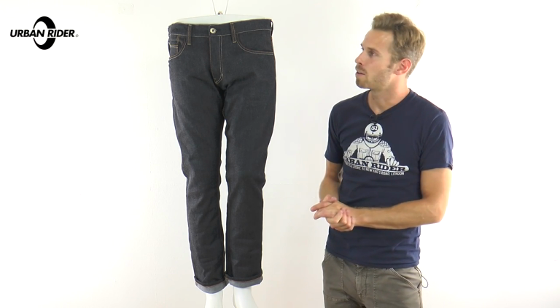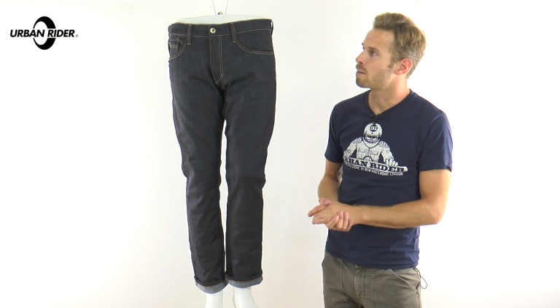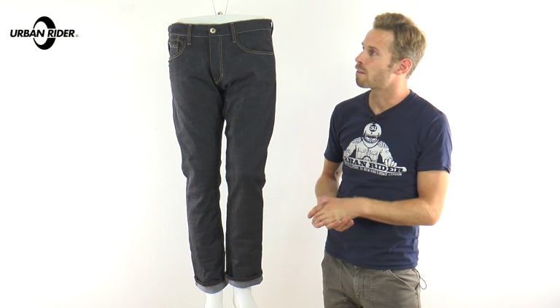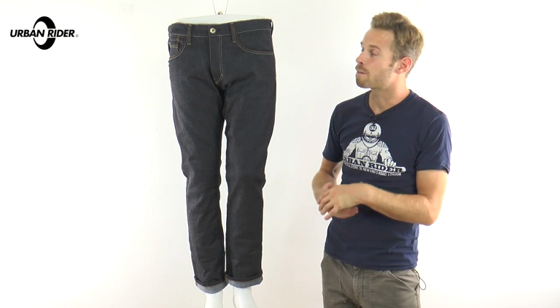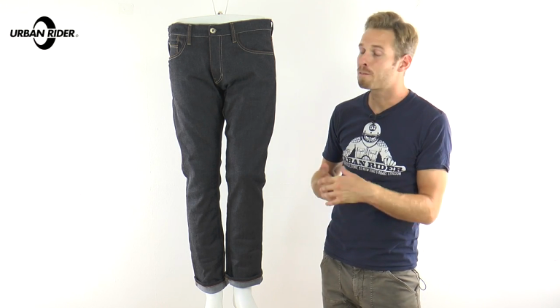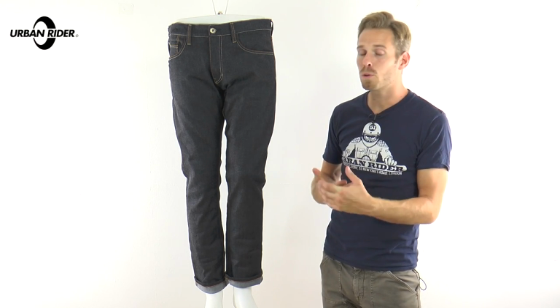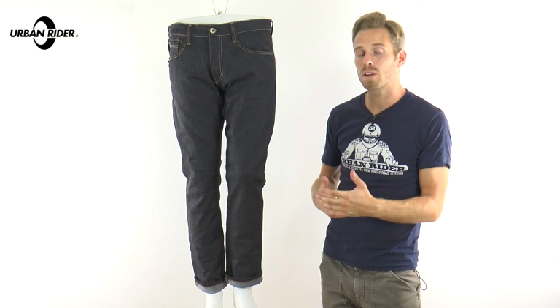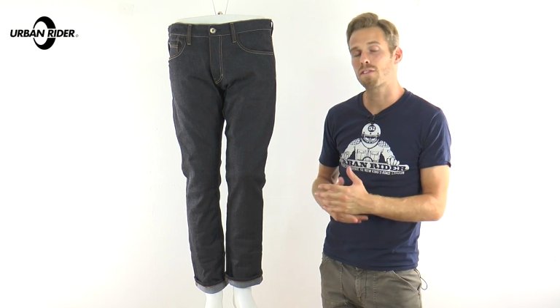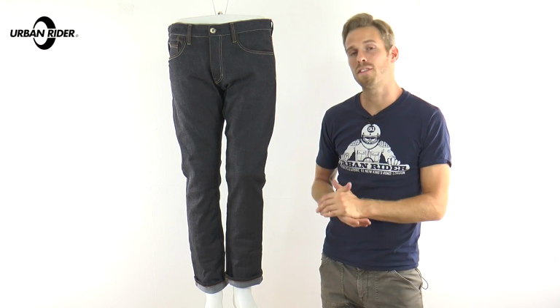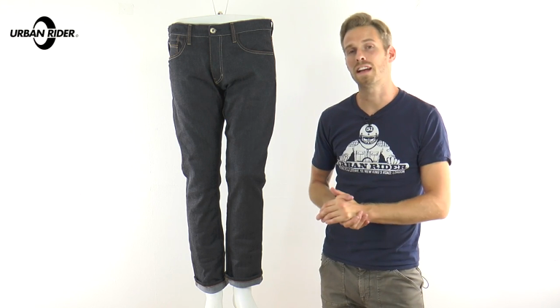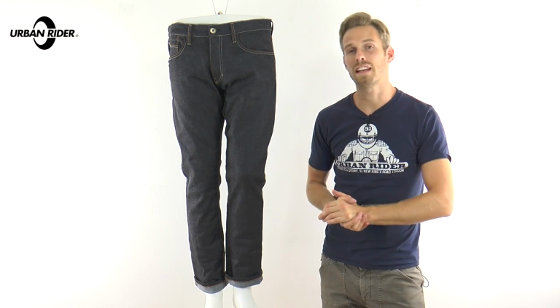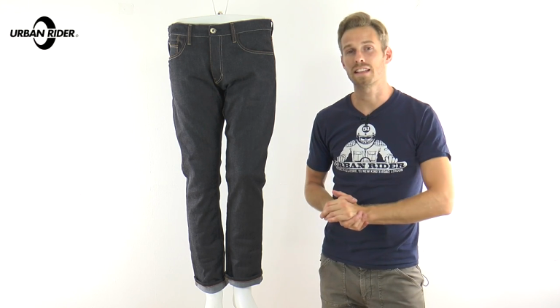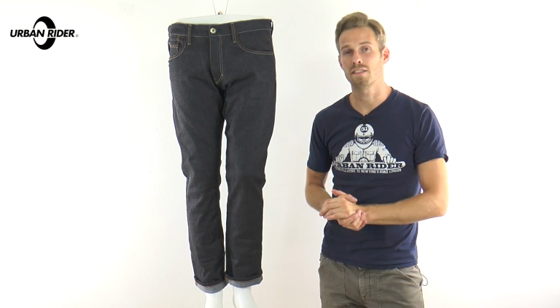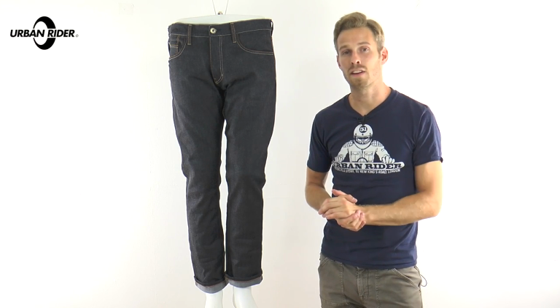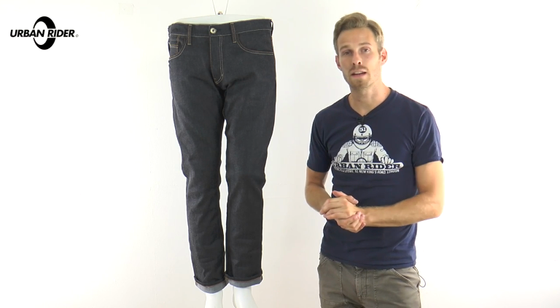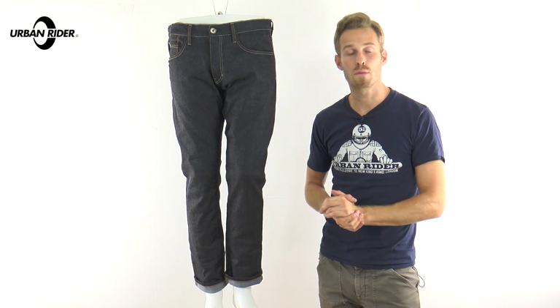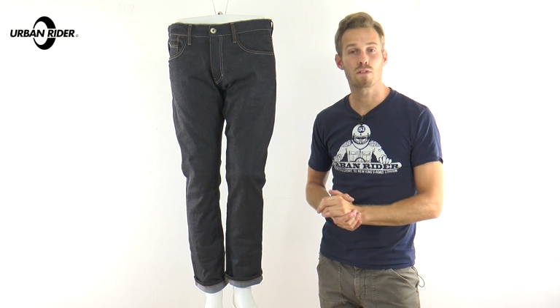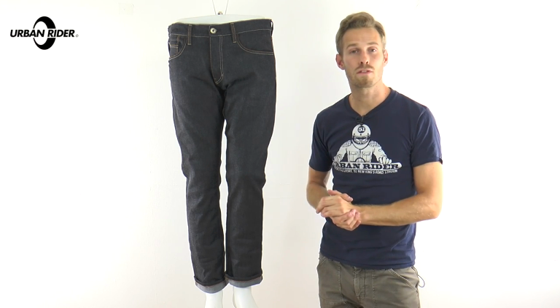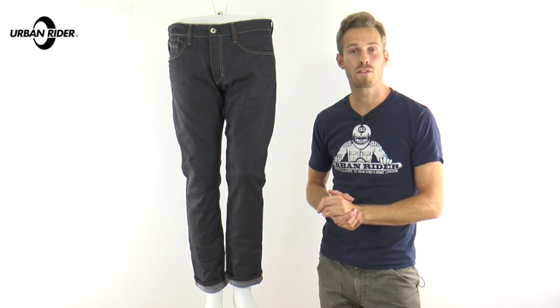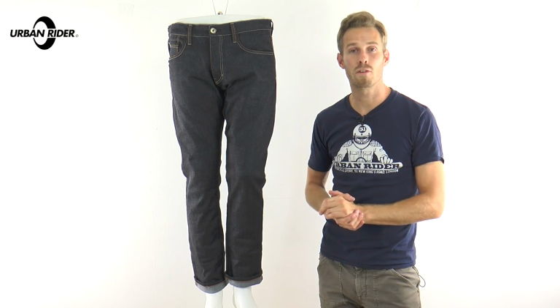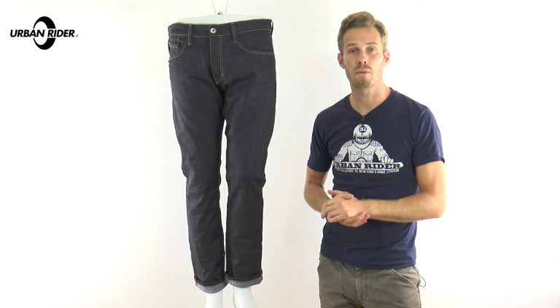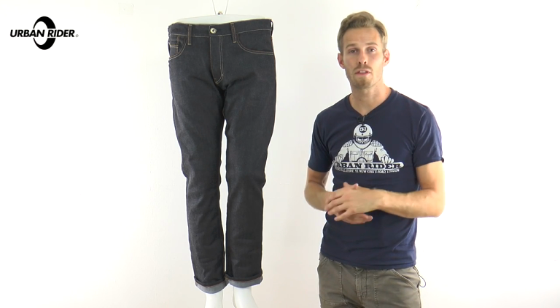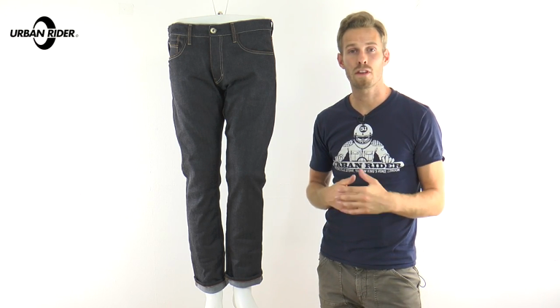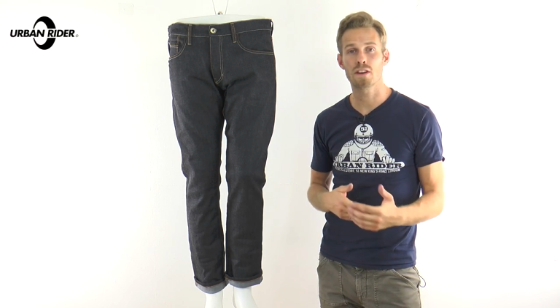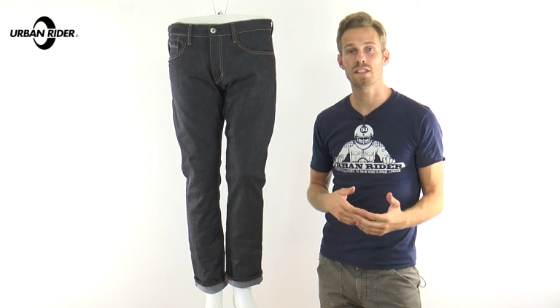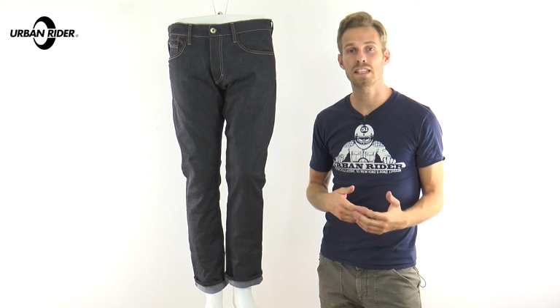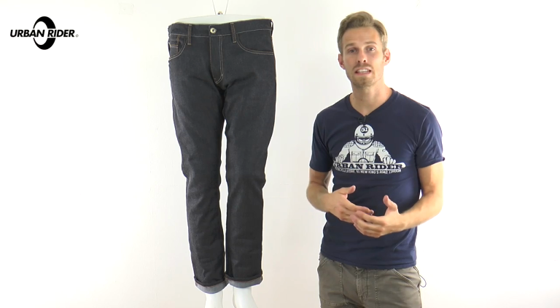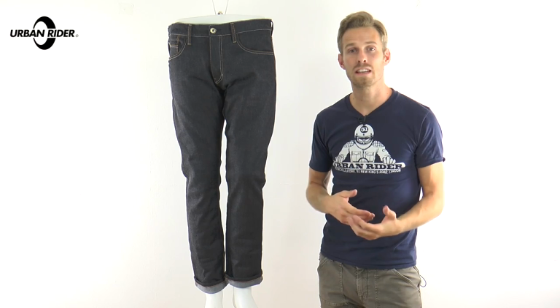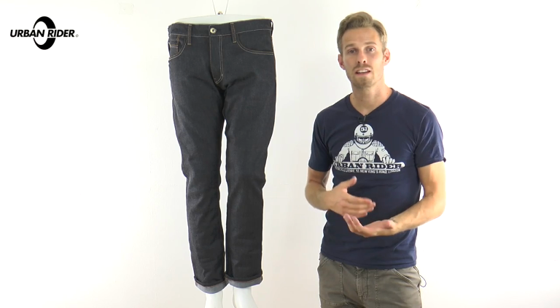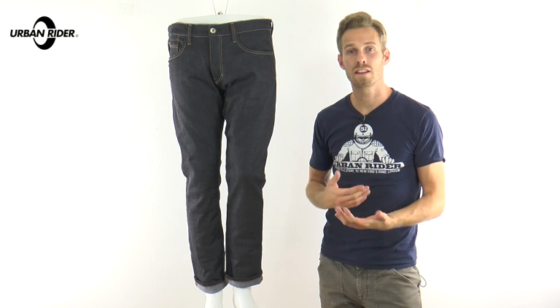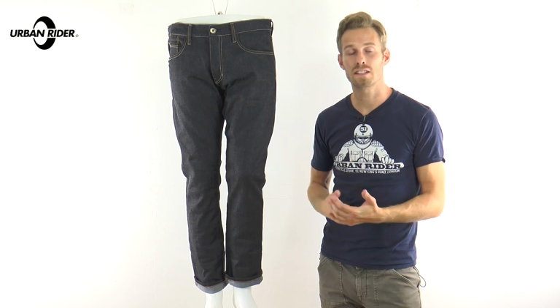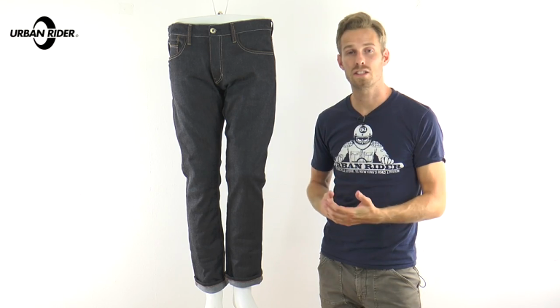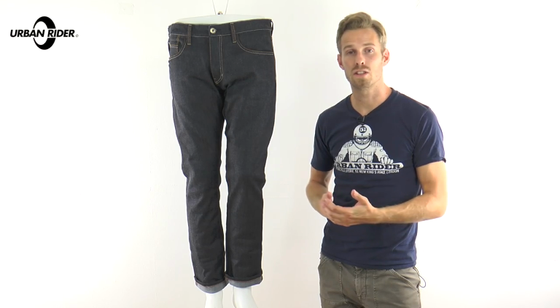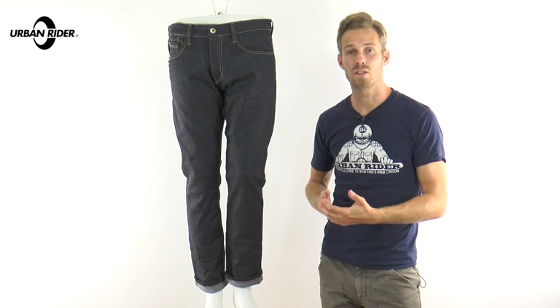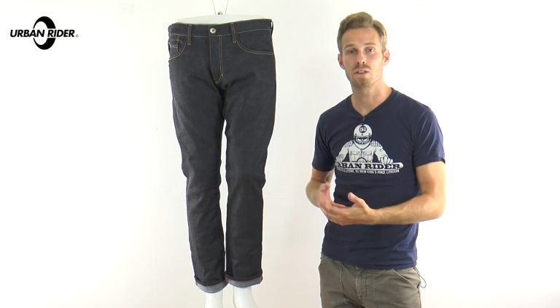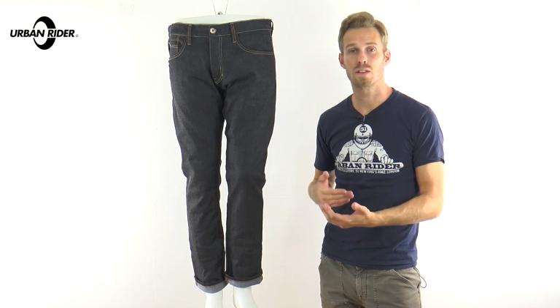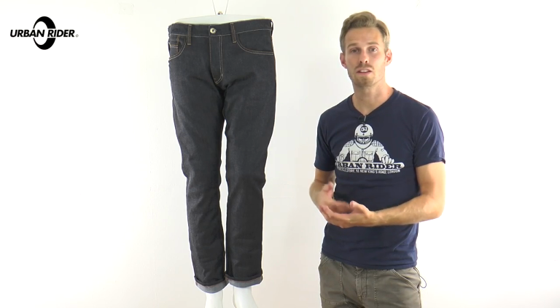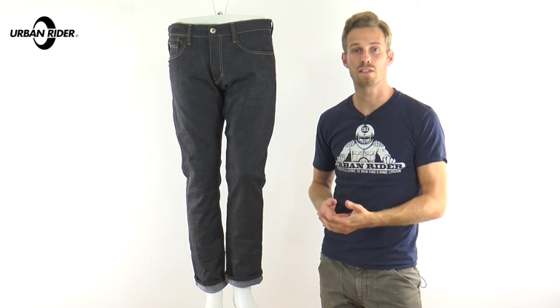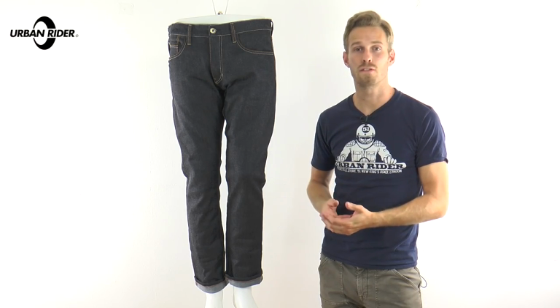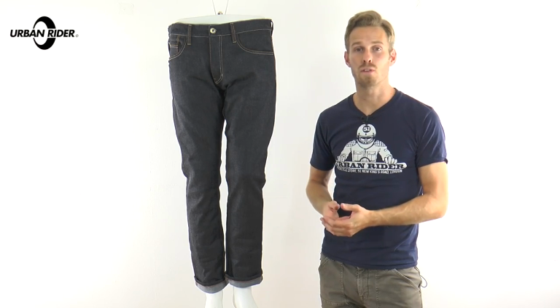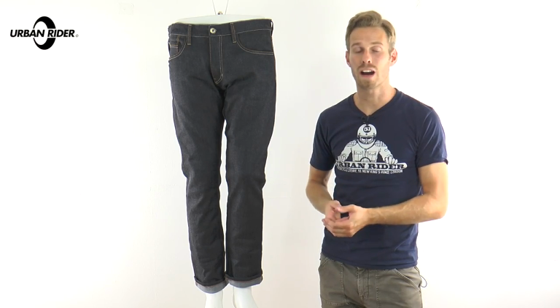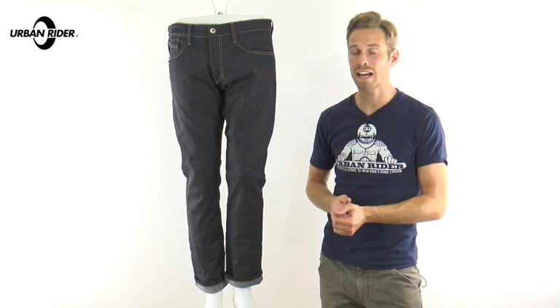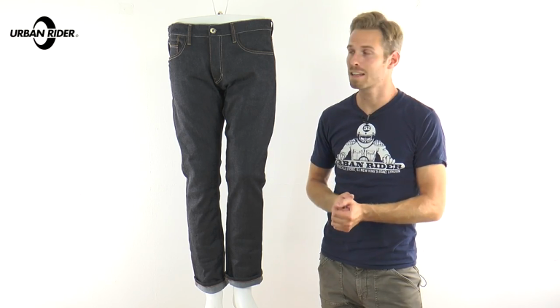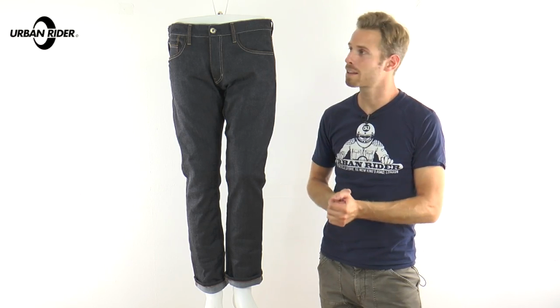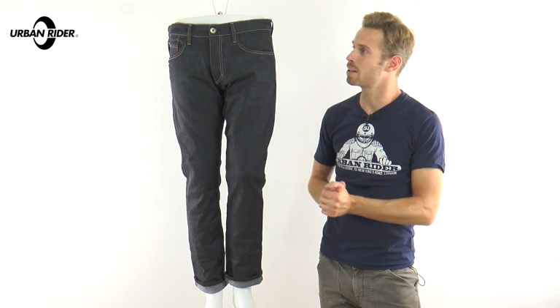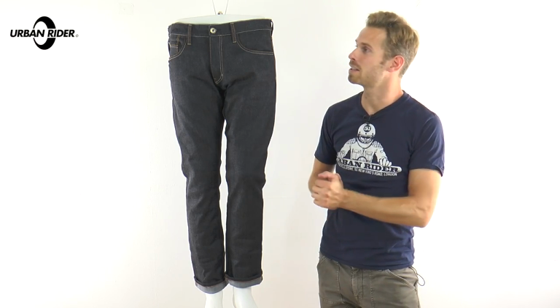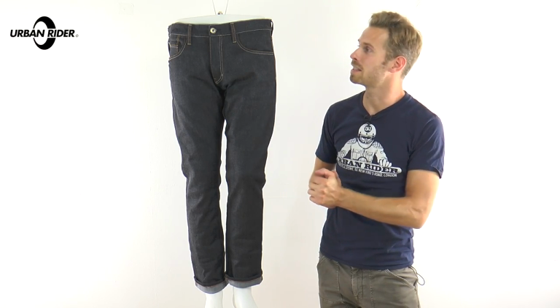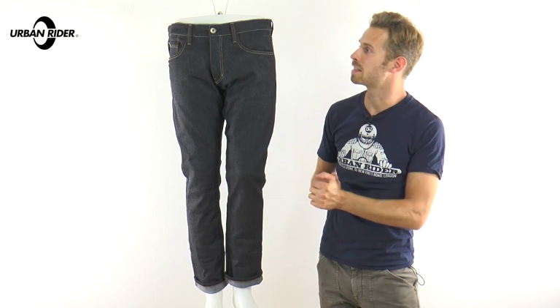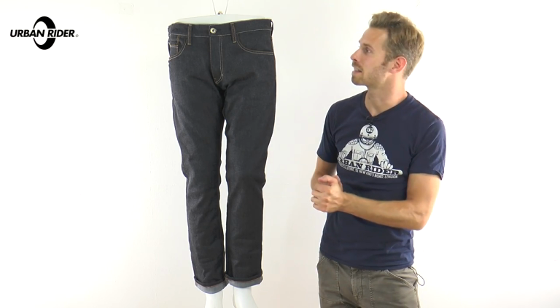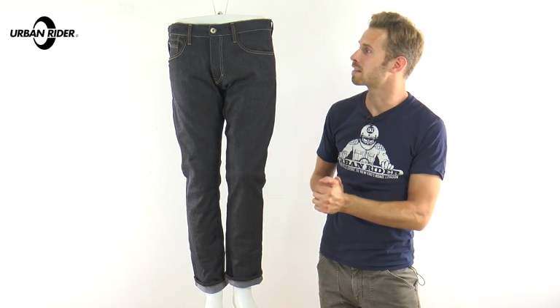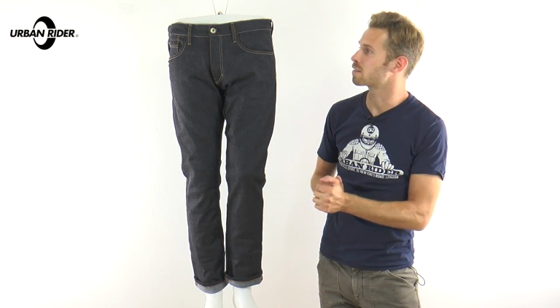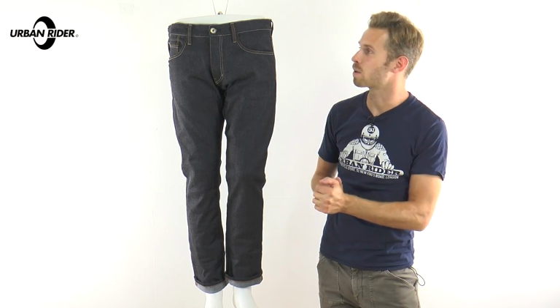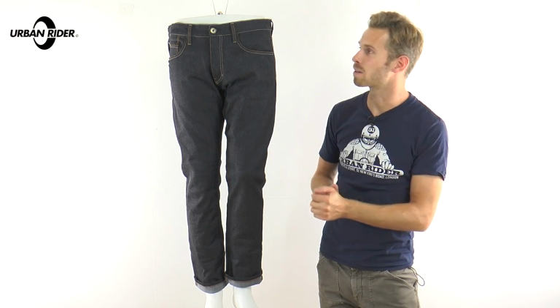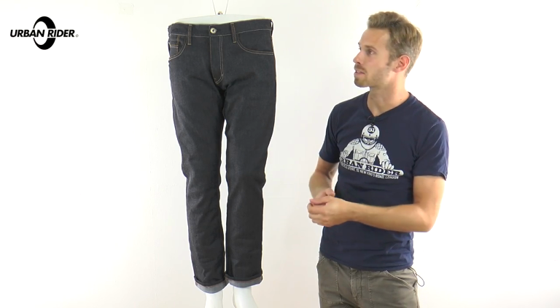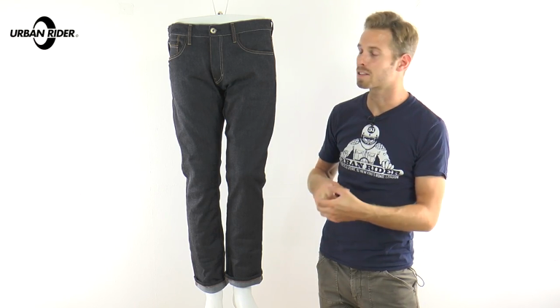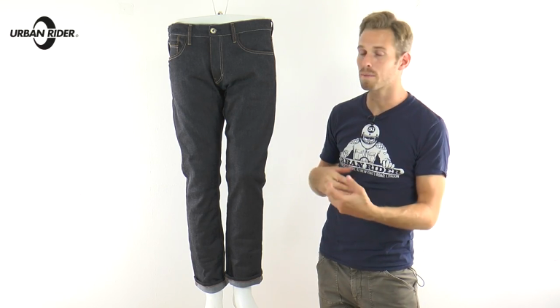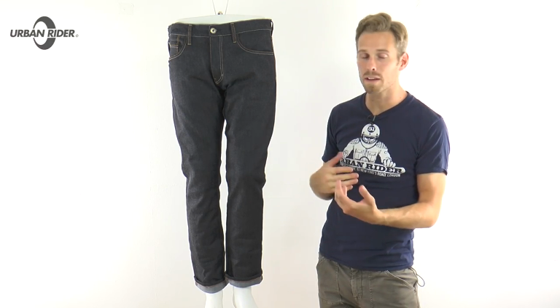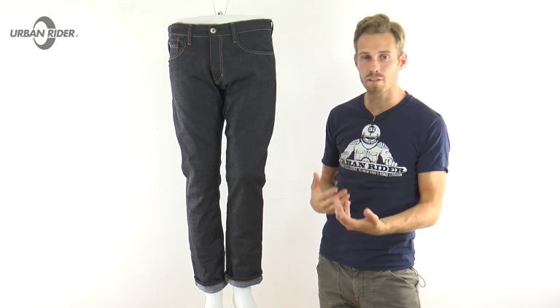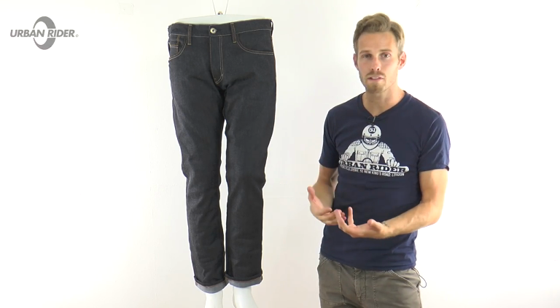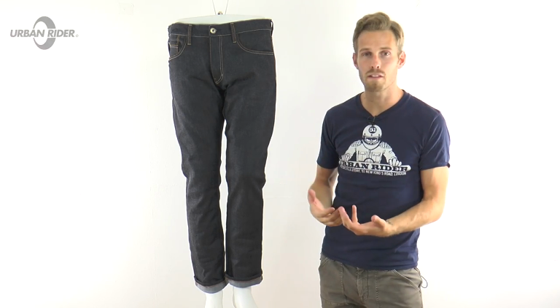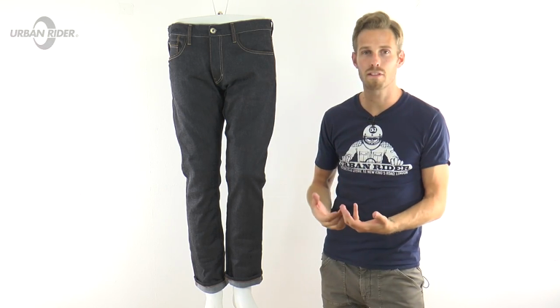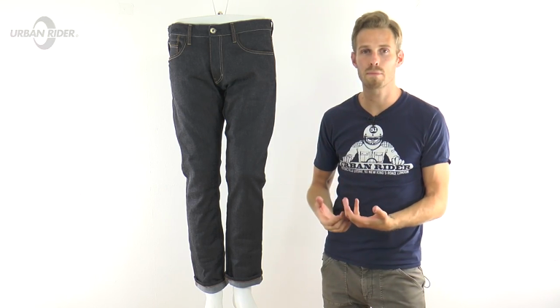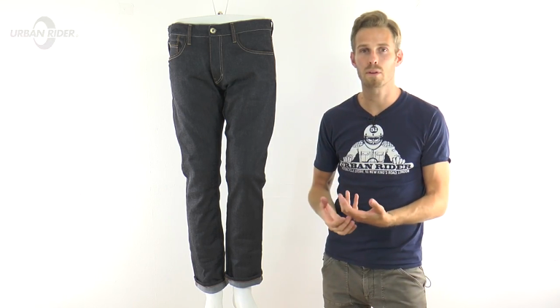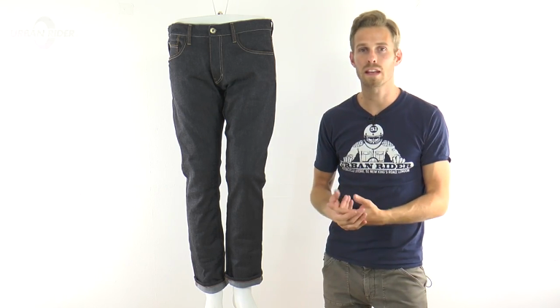There are four different leg lengths available: 30, 32, 34, and 36. So something for everybody.